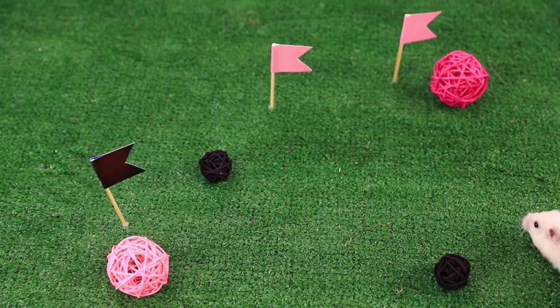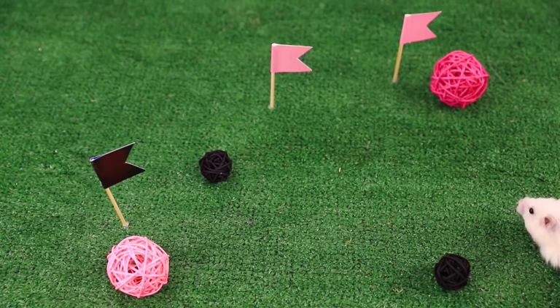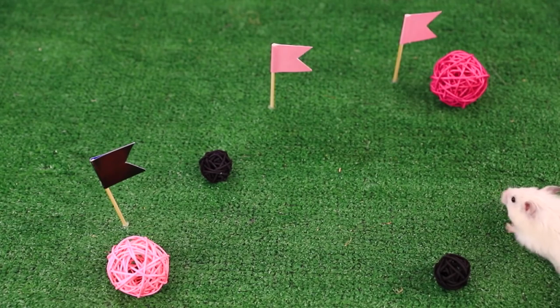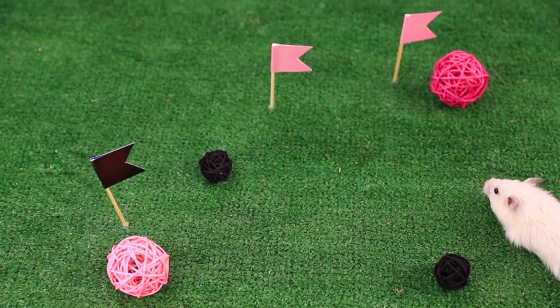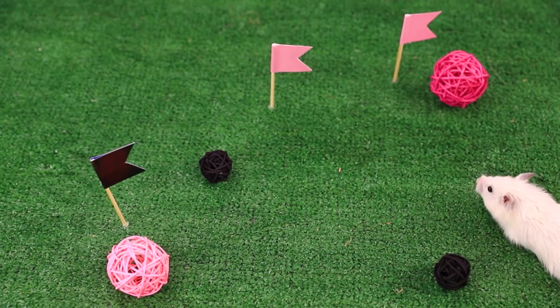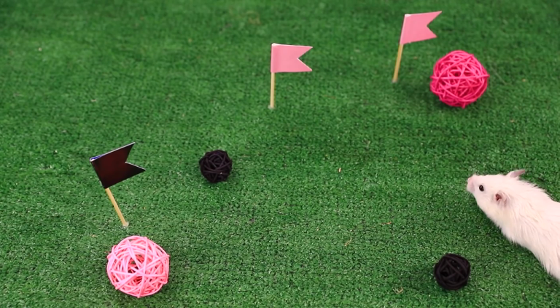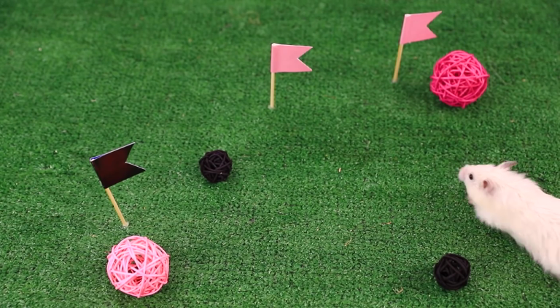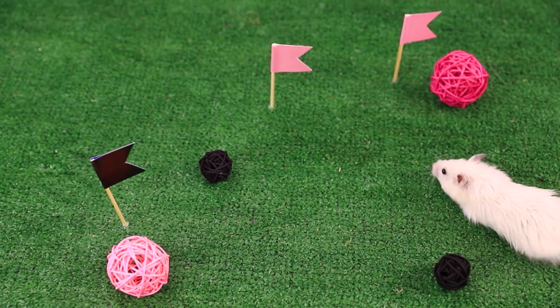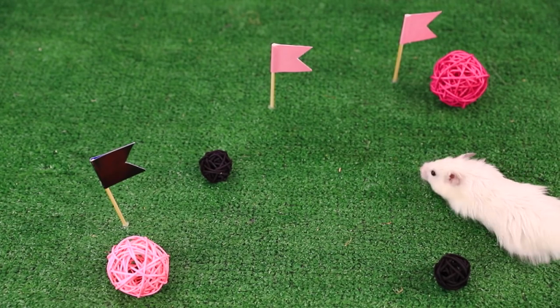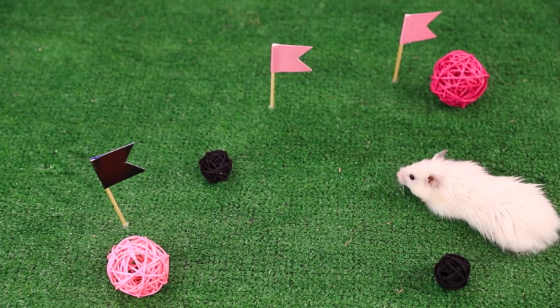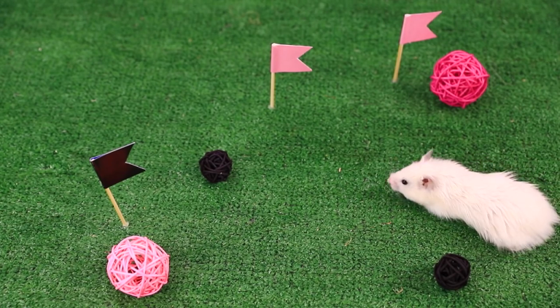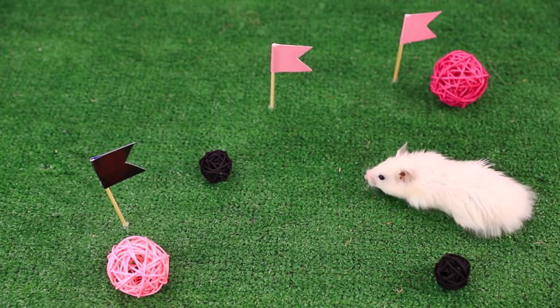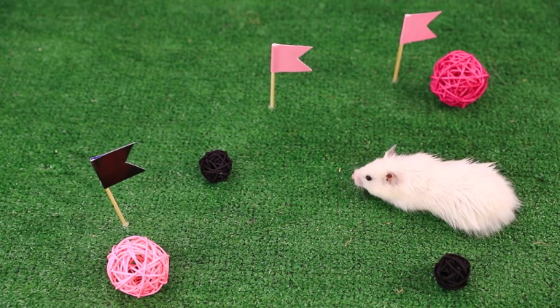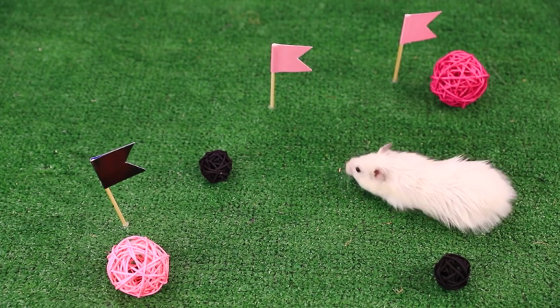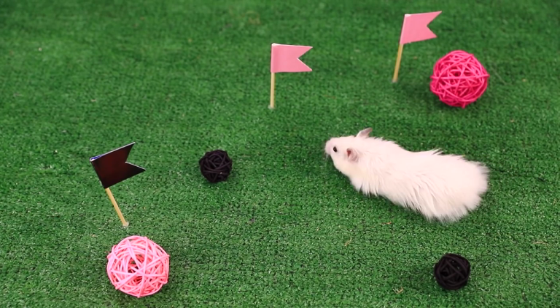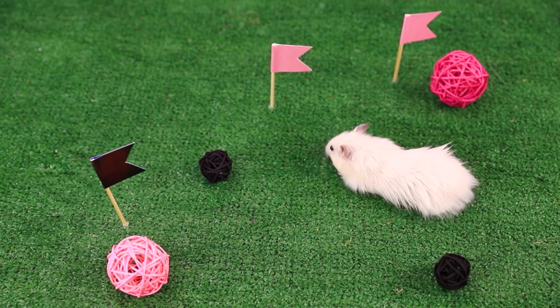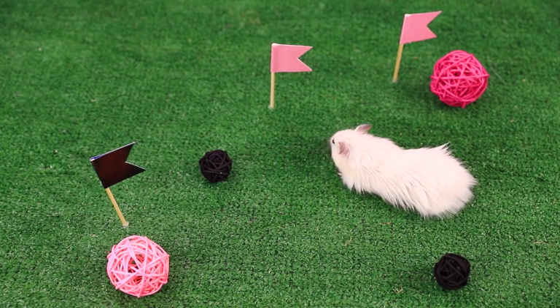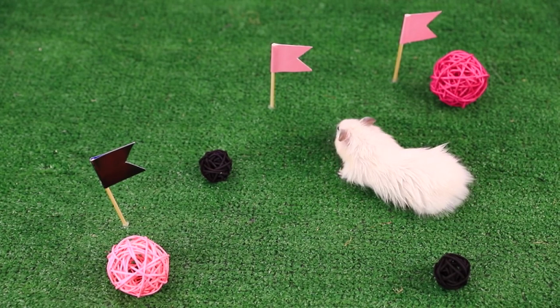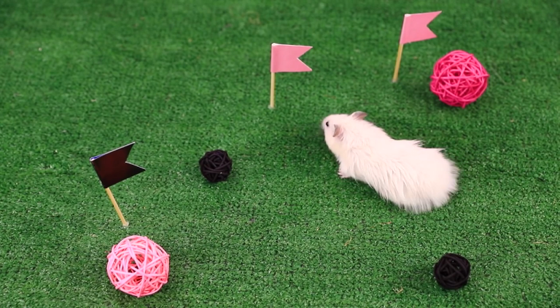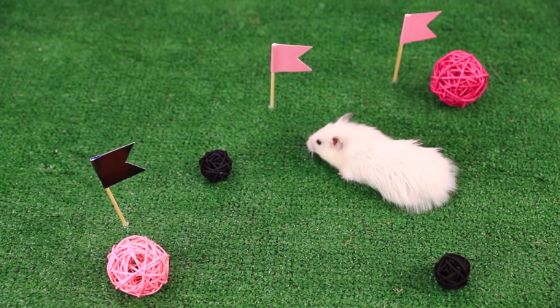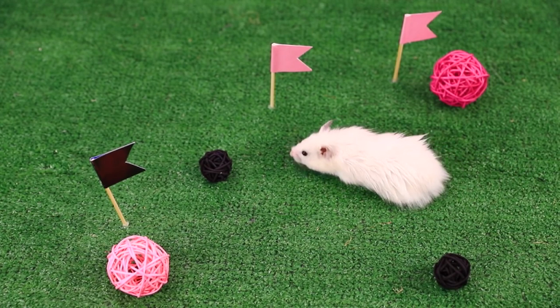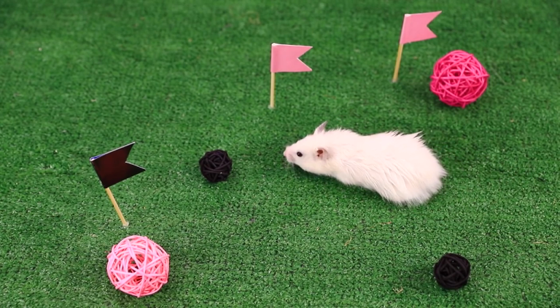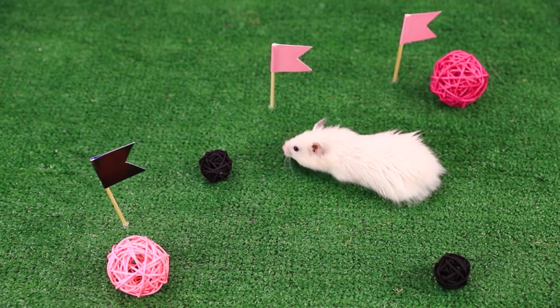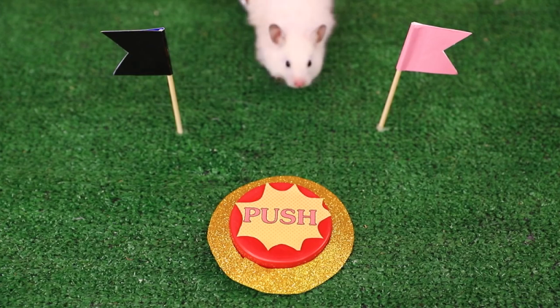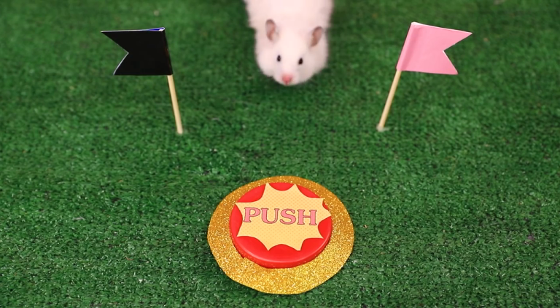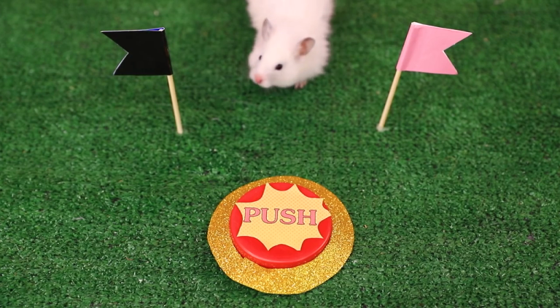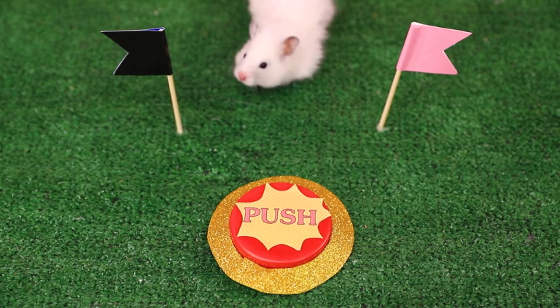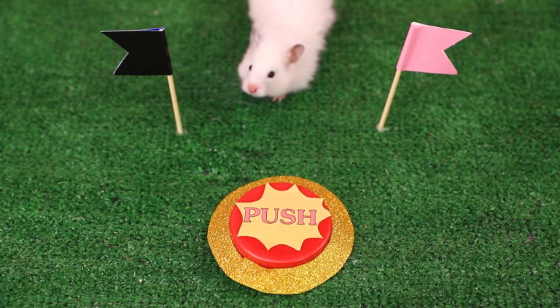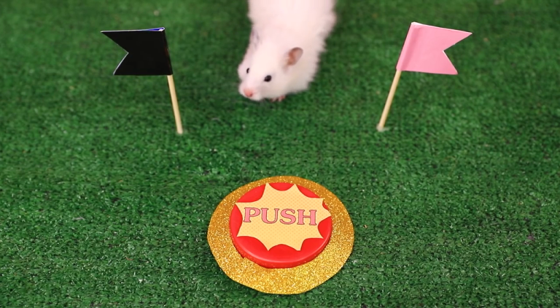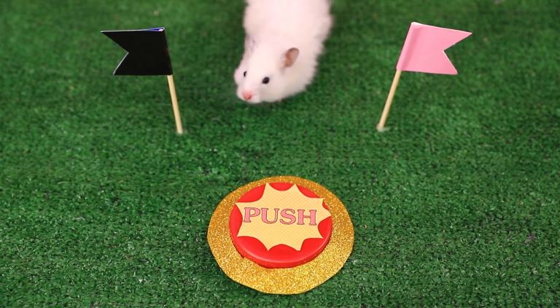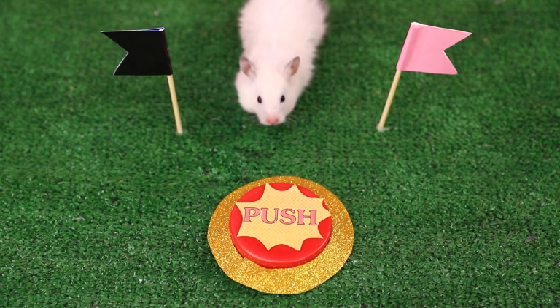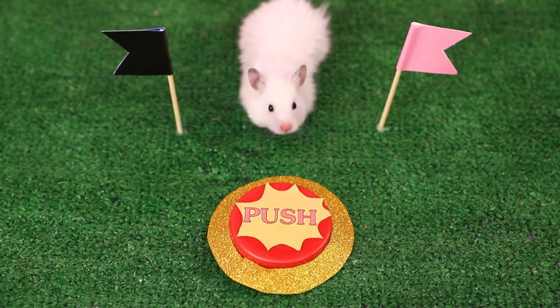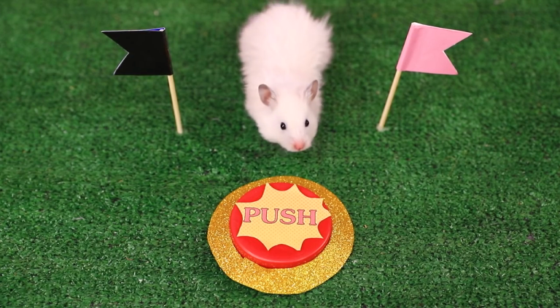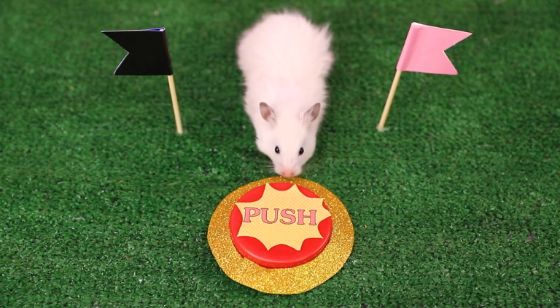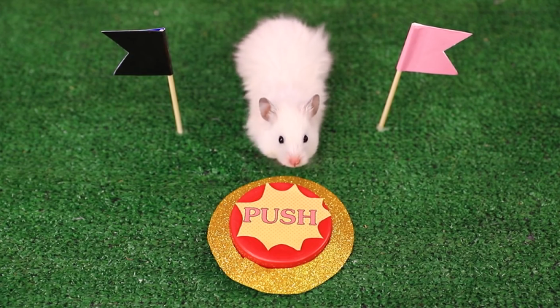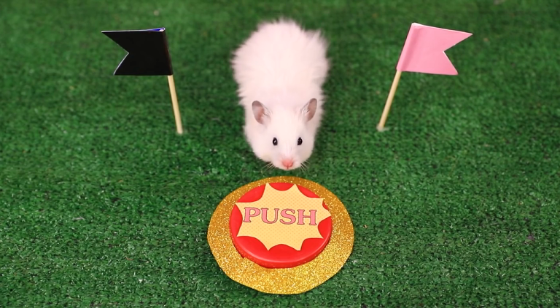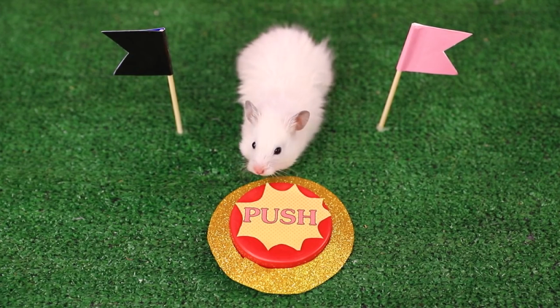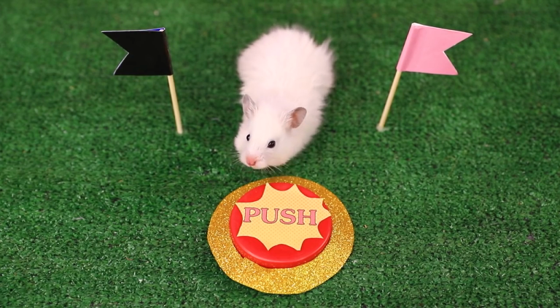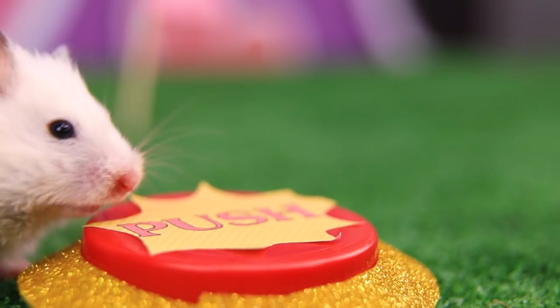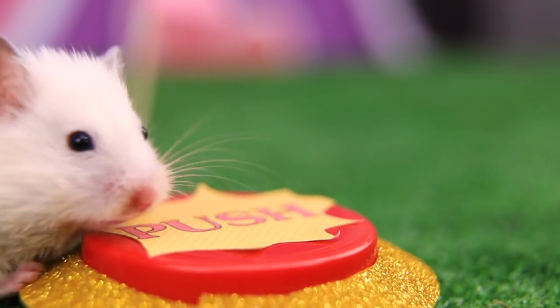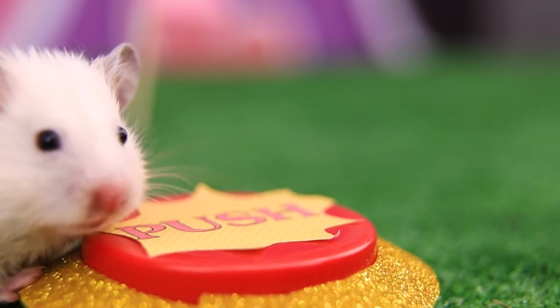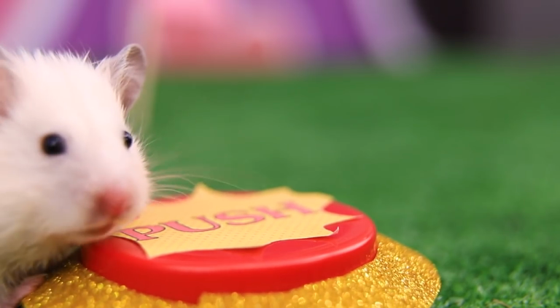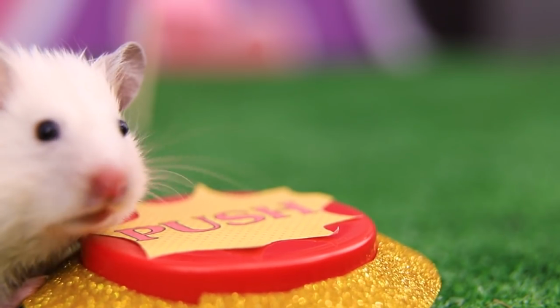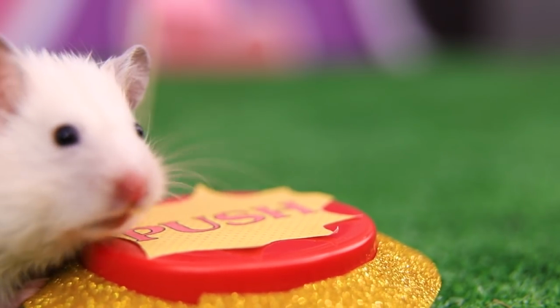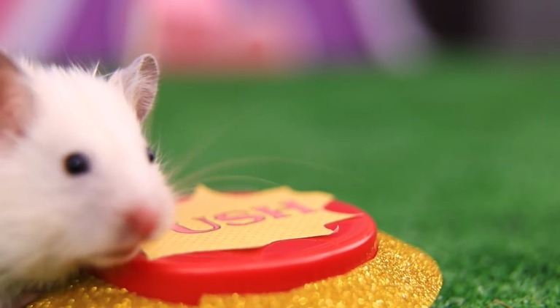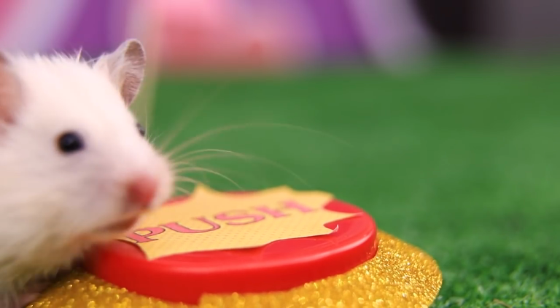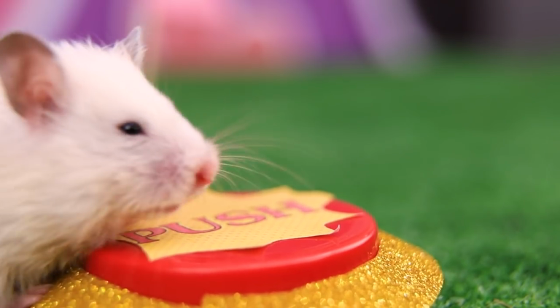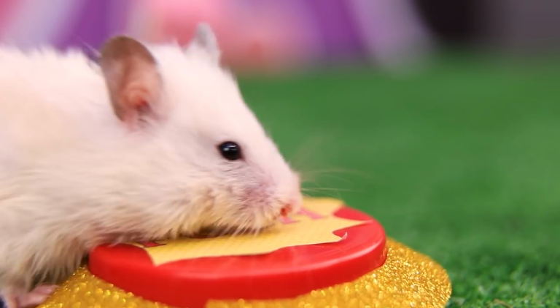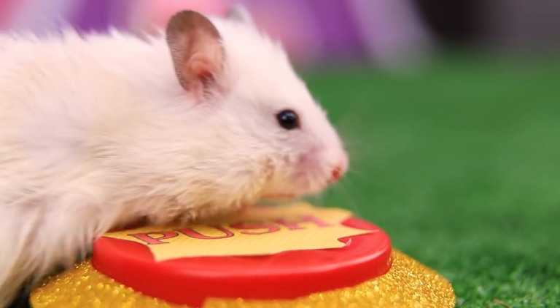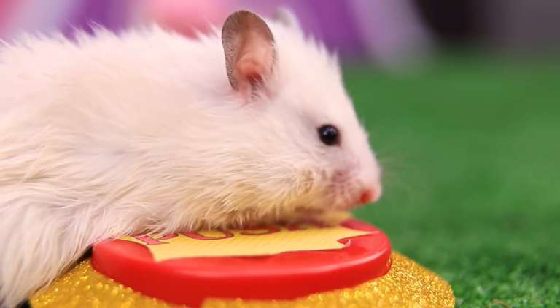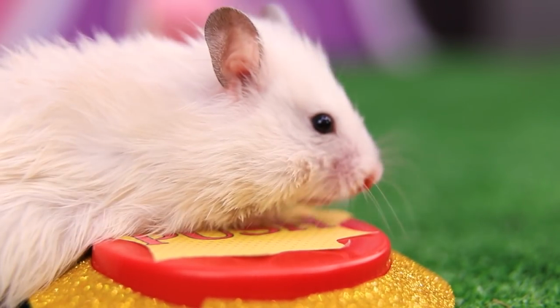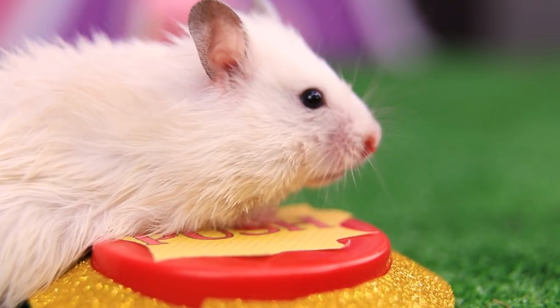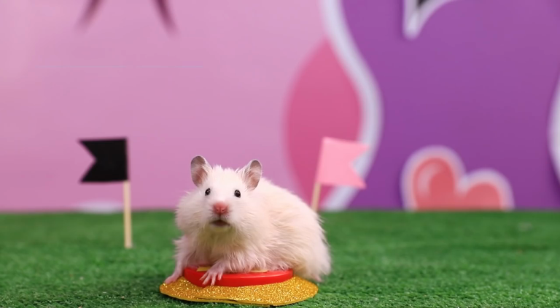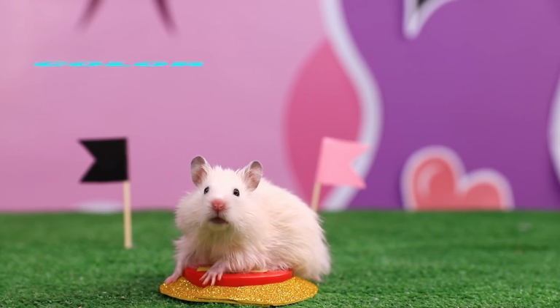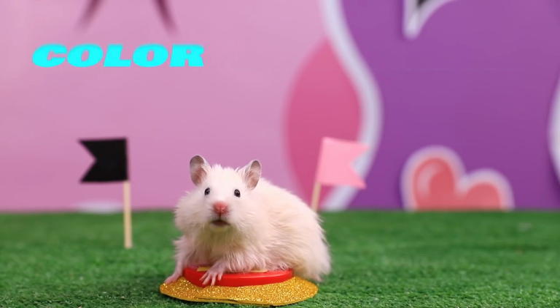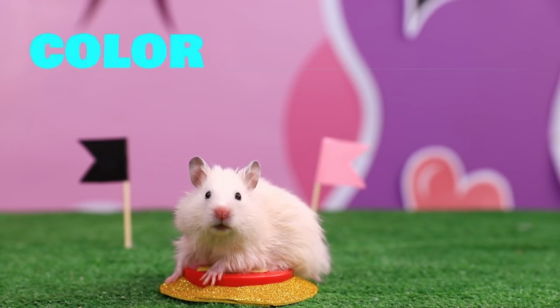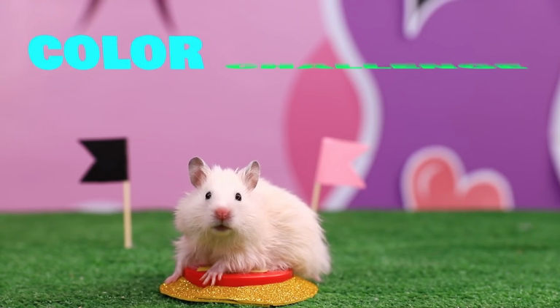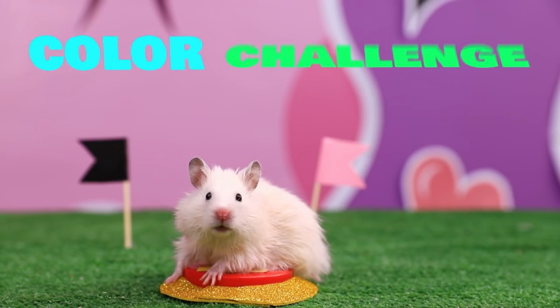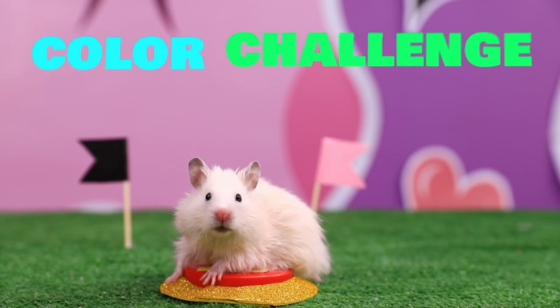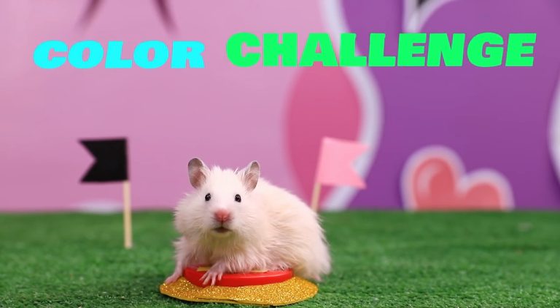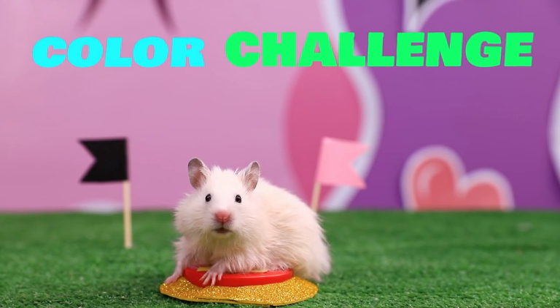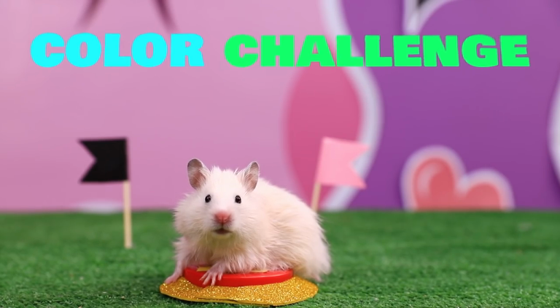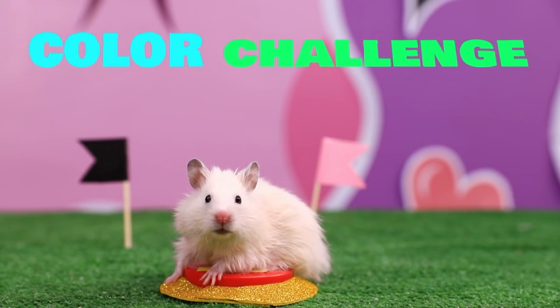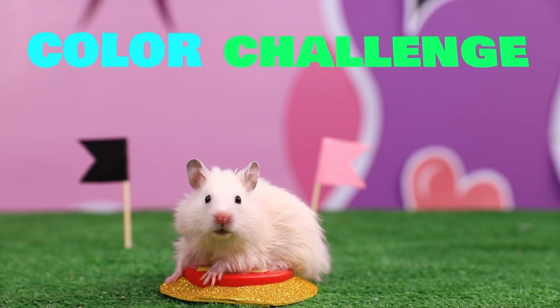All fluffy babies! Ready, set, go! Our black and pink challenge is about to start!